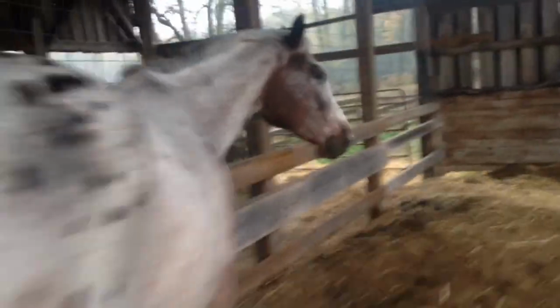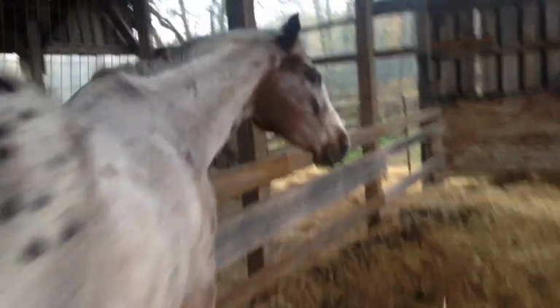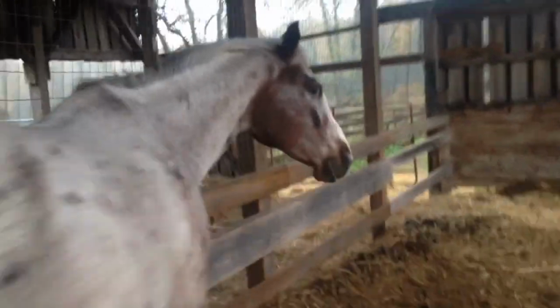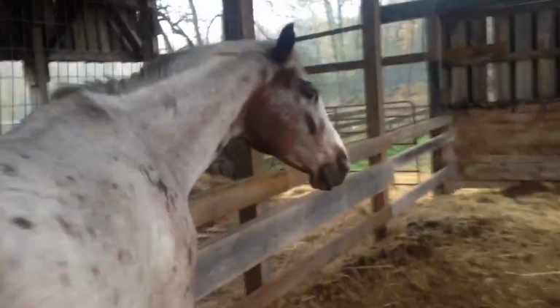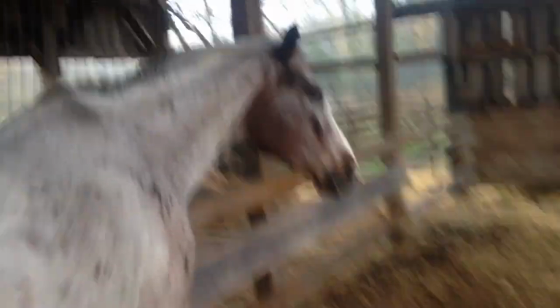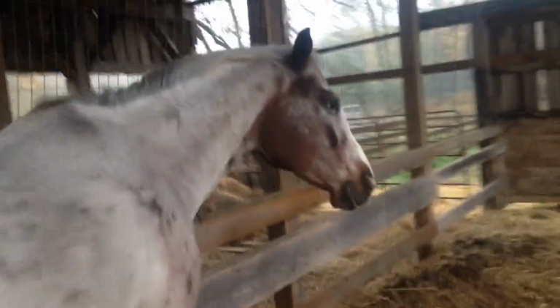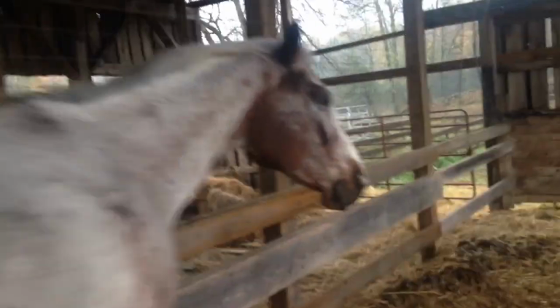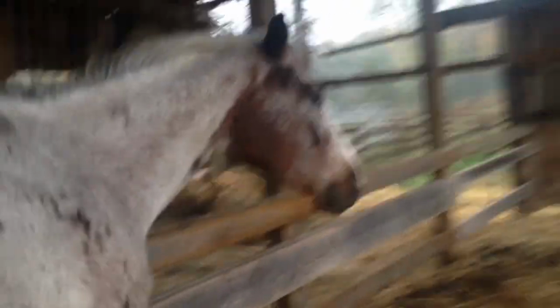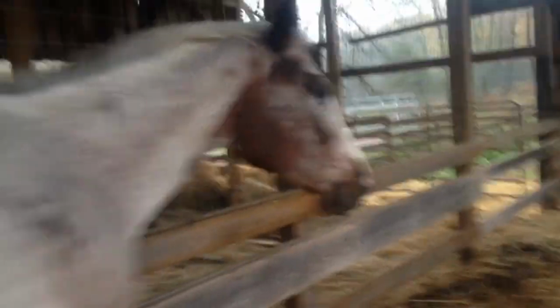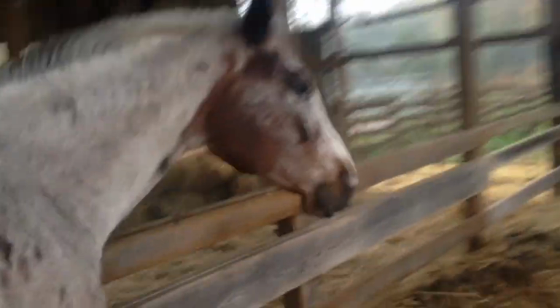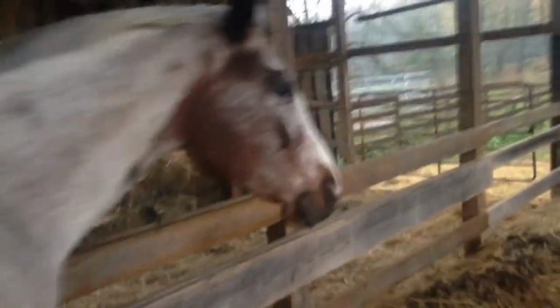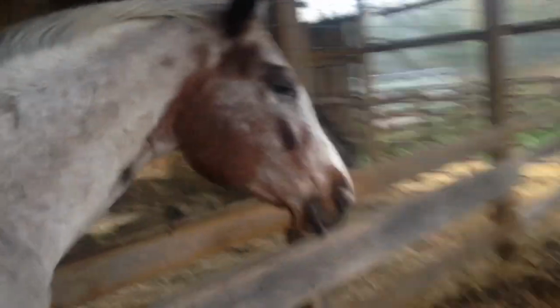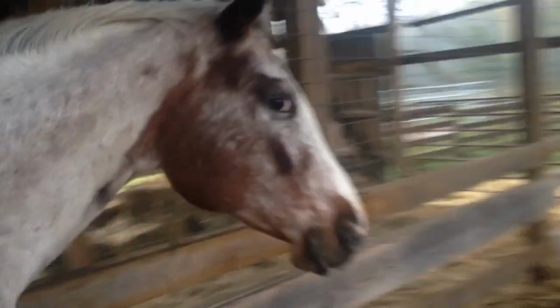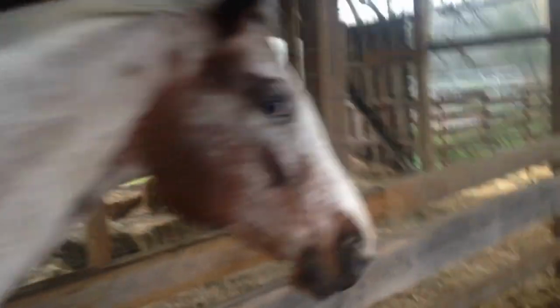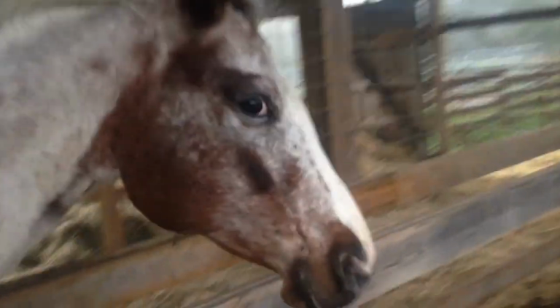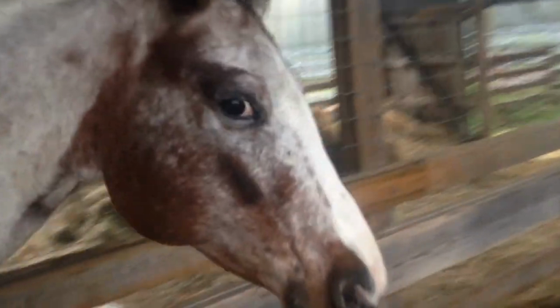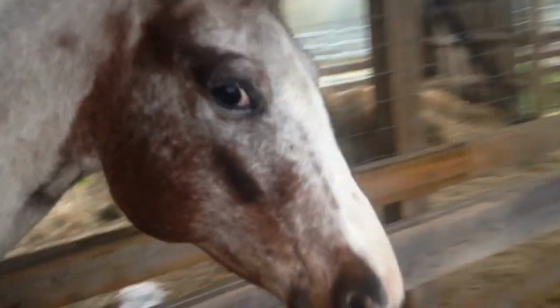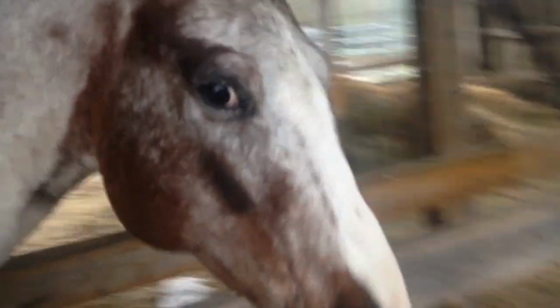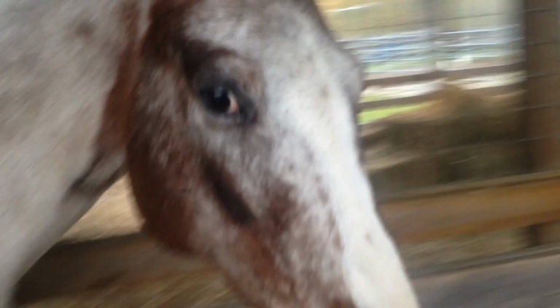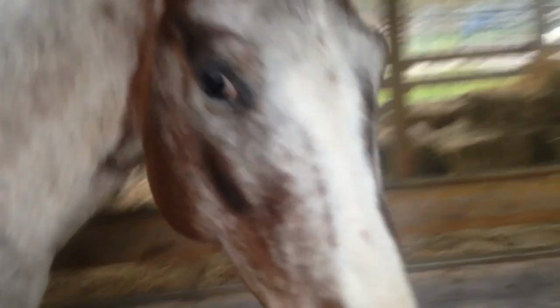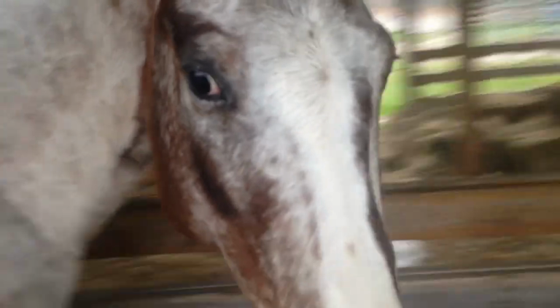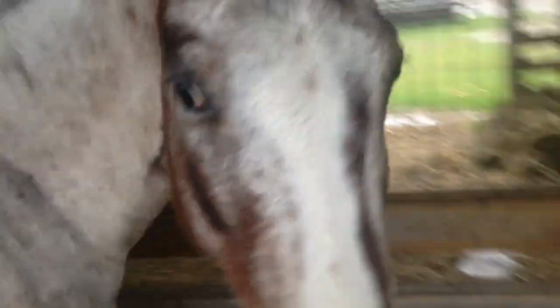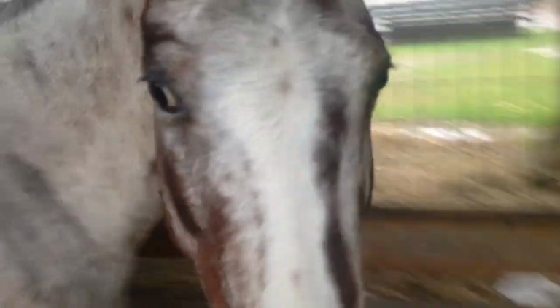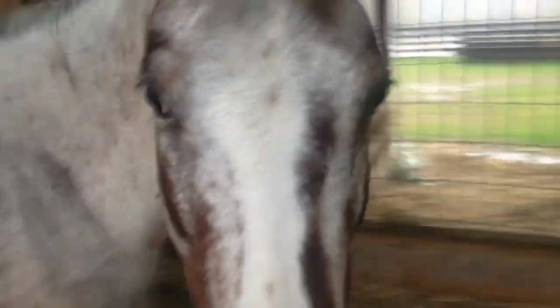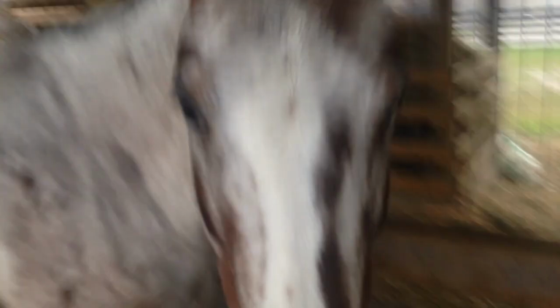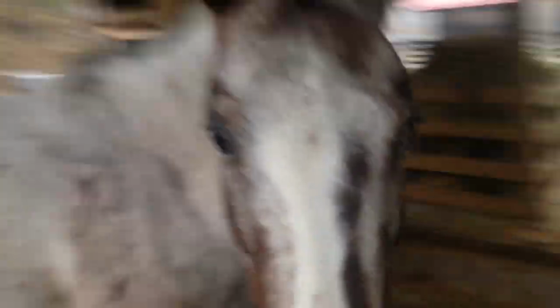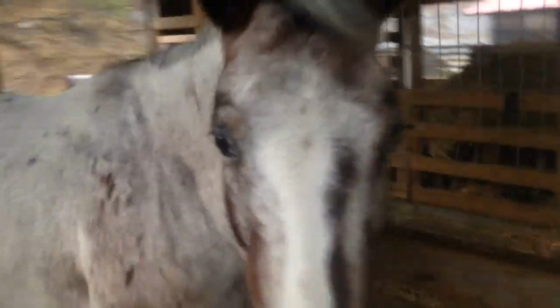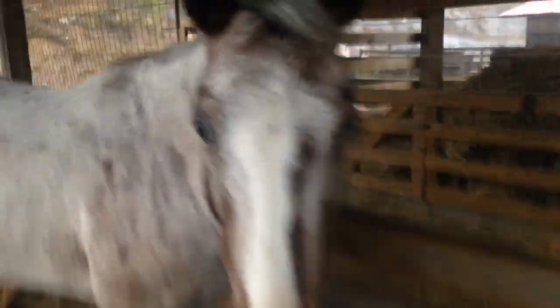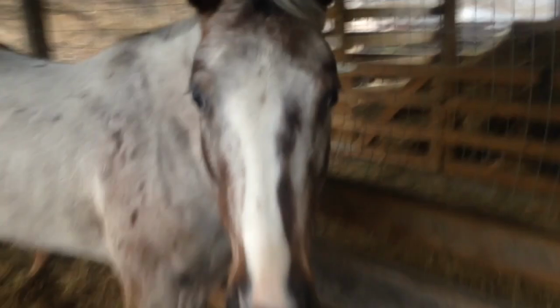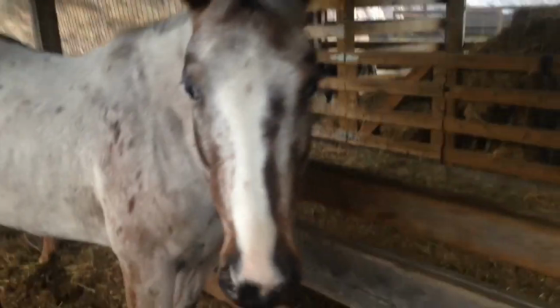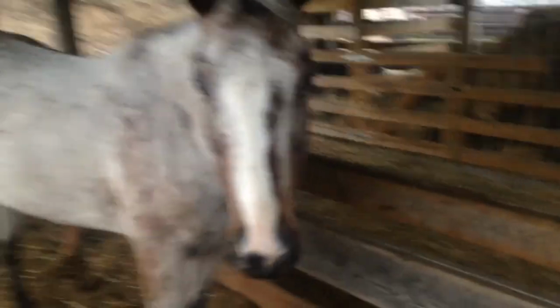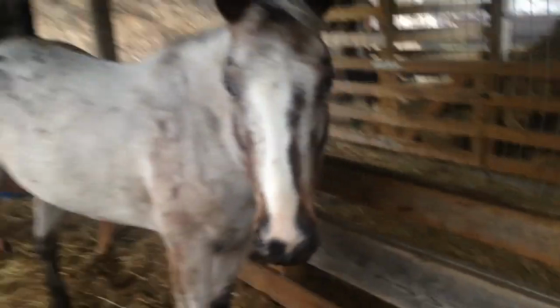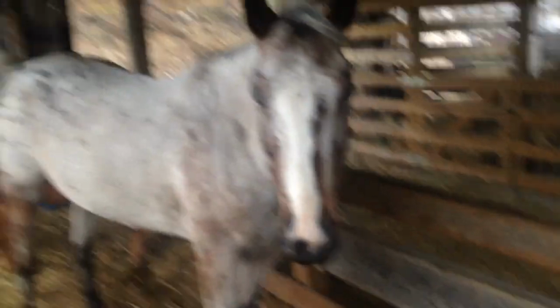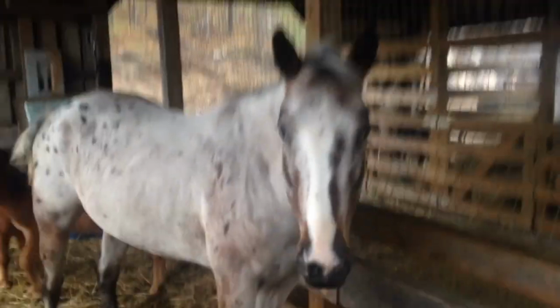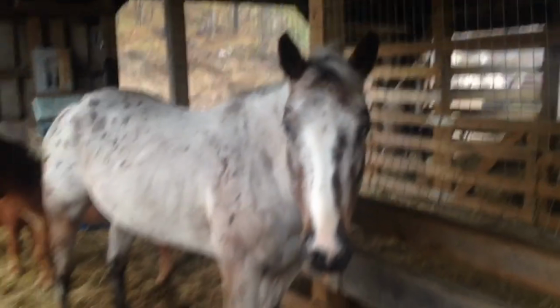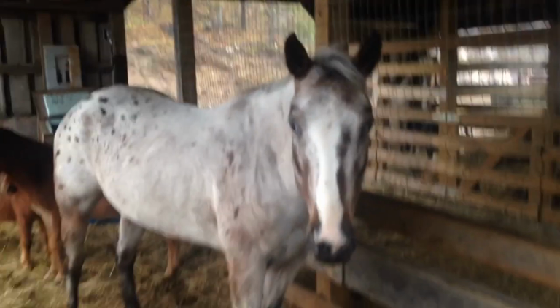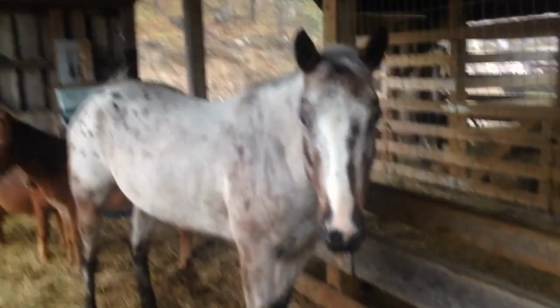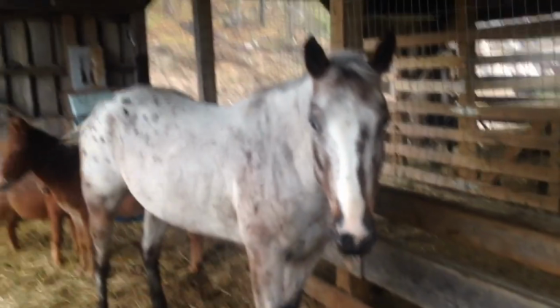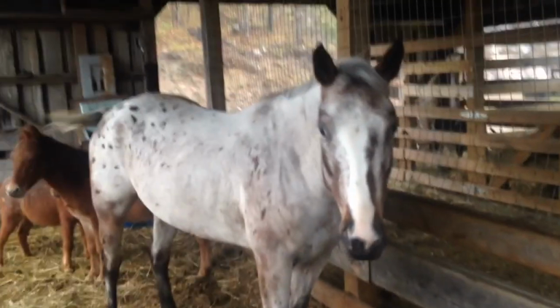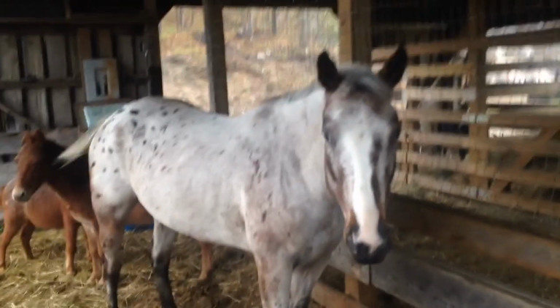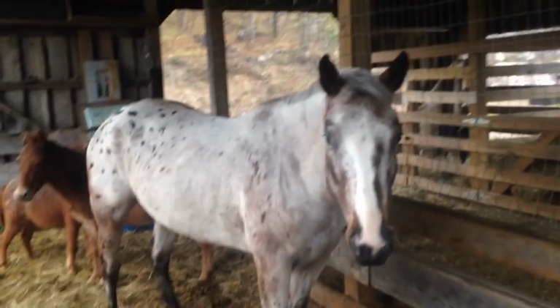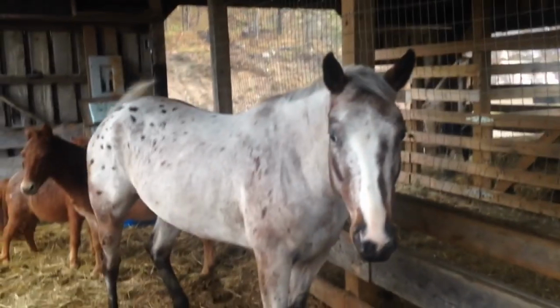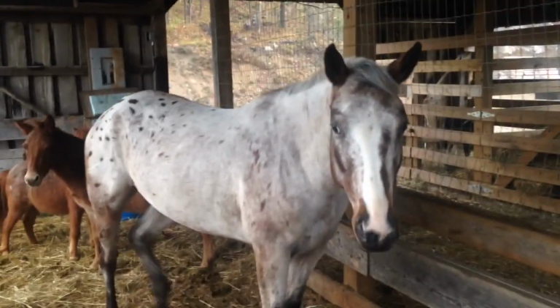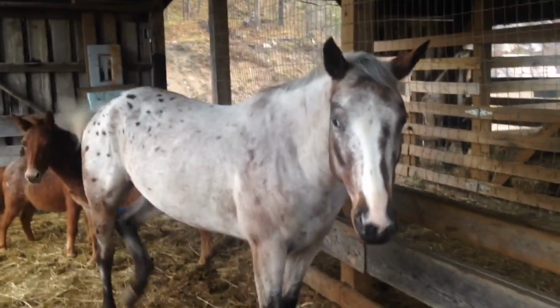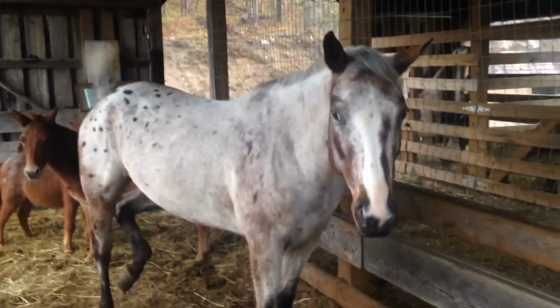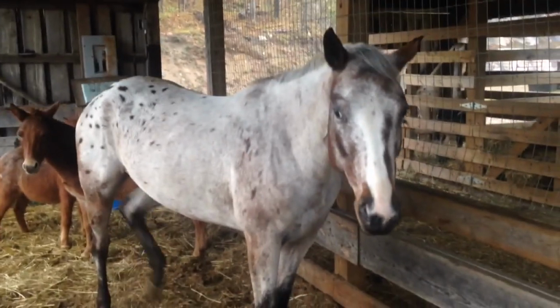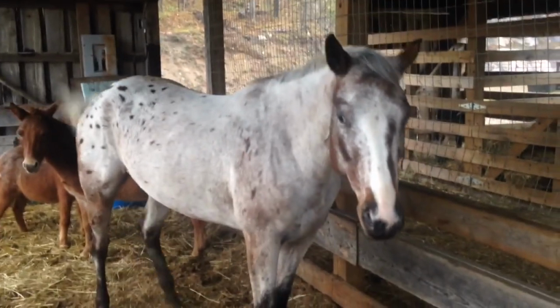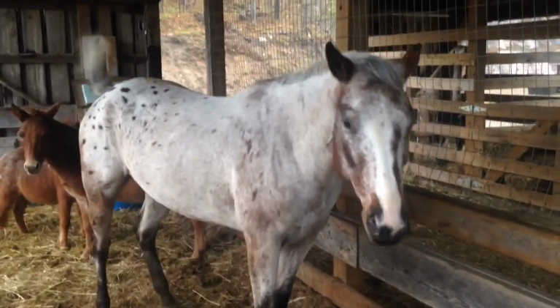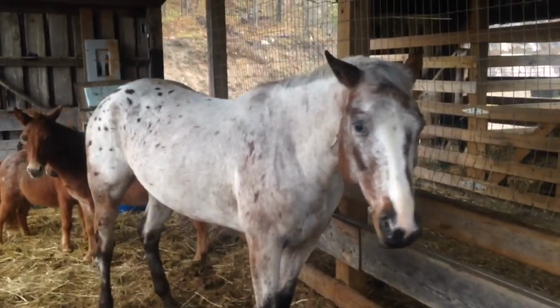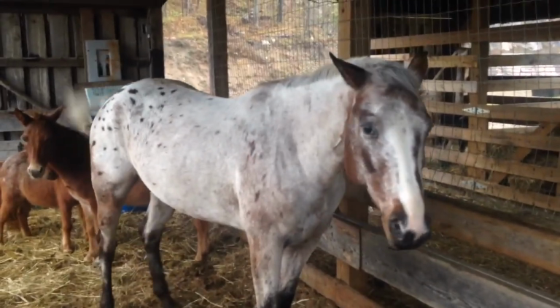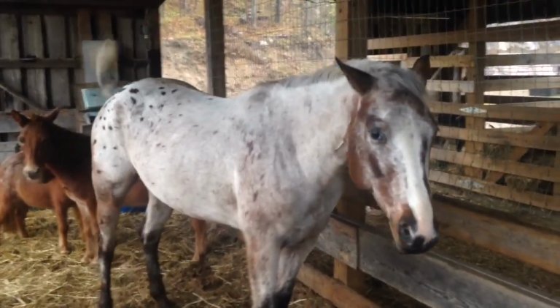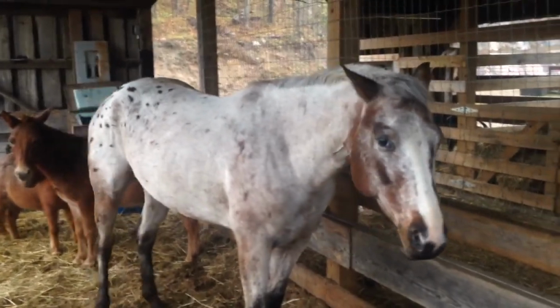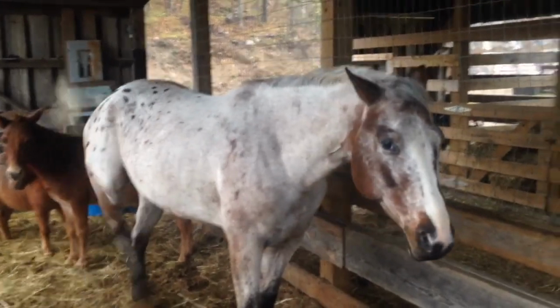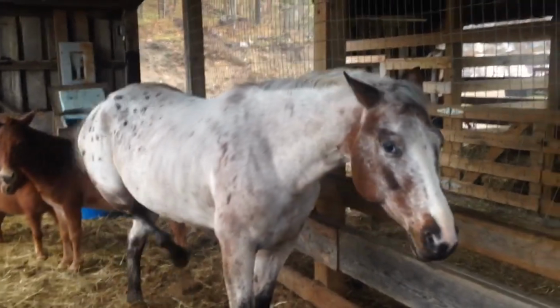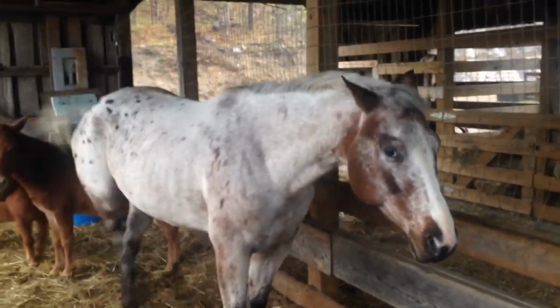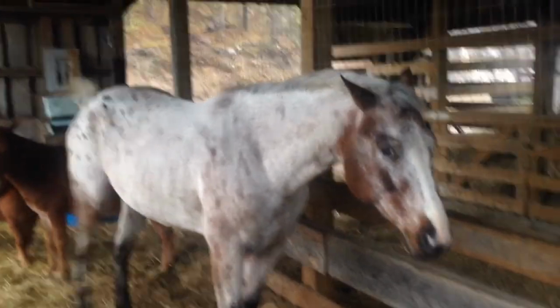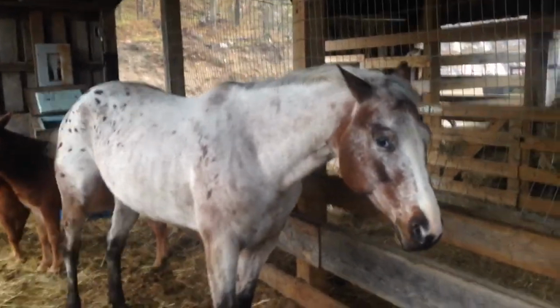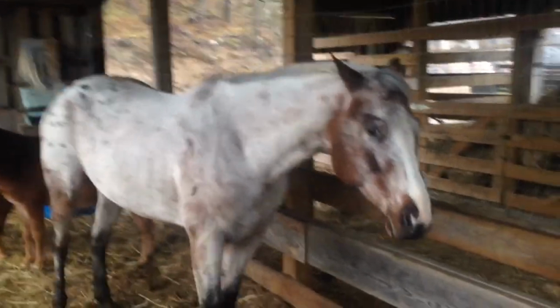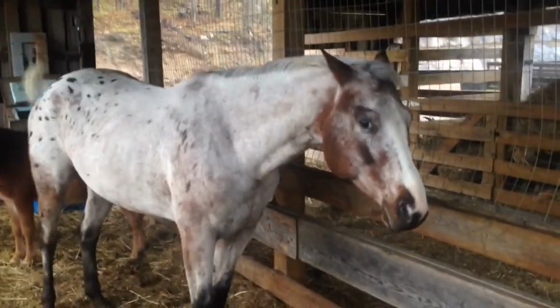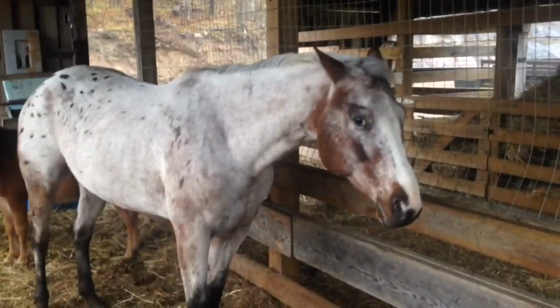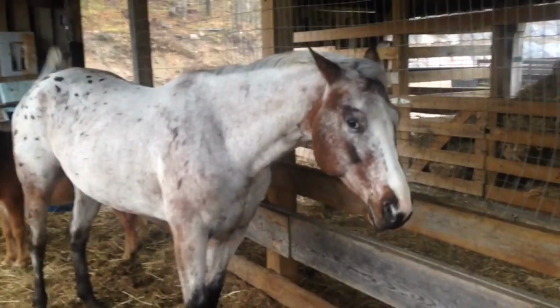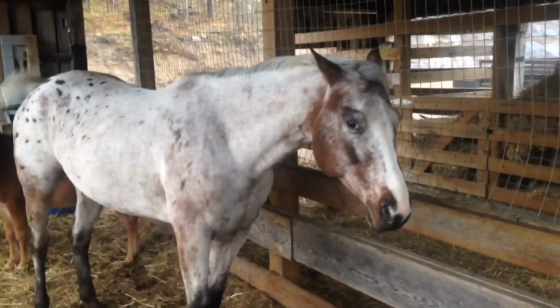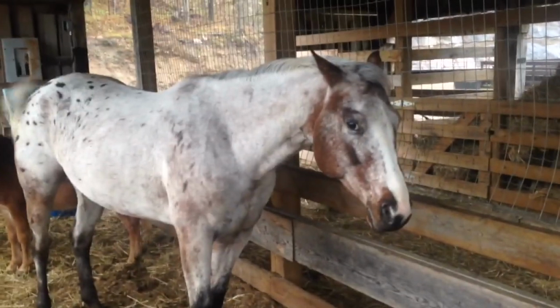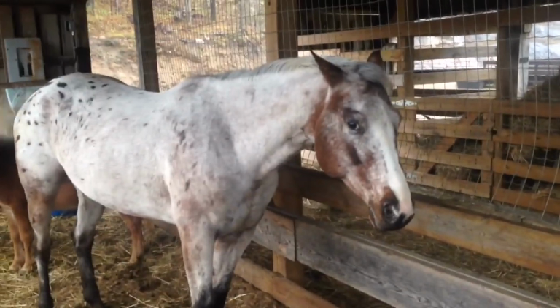All right, this is the Appie mare. She's really, really cute. Her name — she doesn't actually have a name.